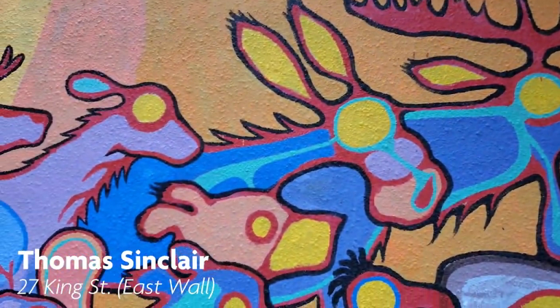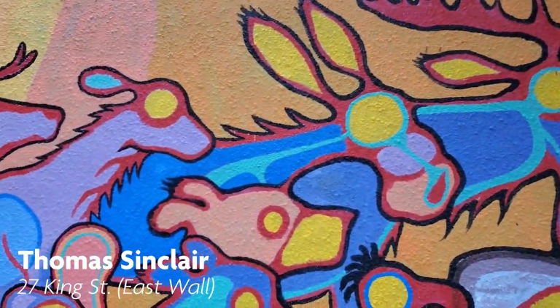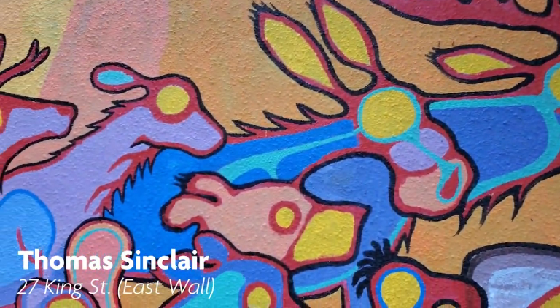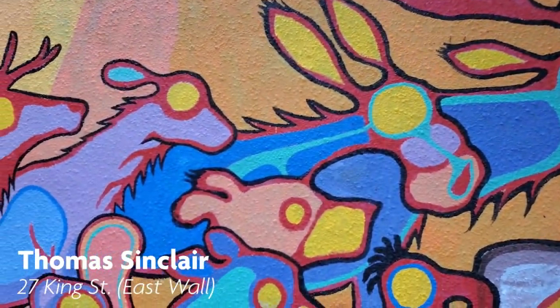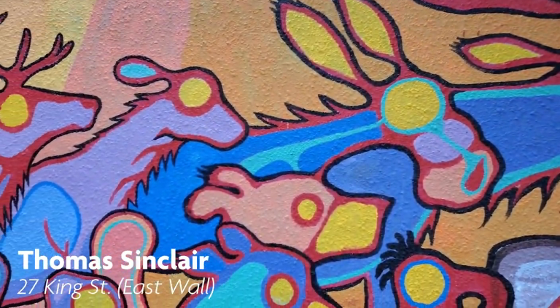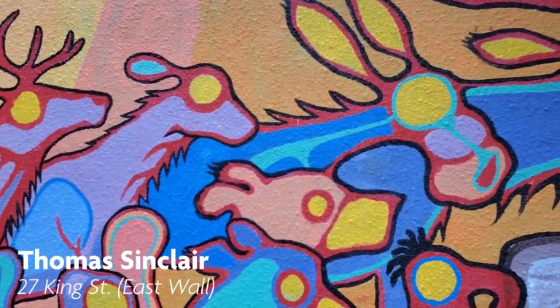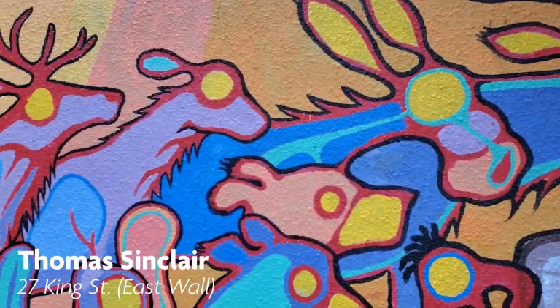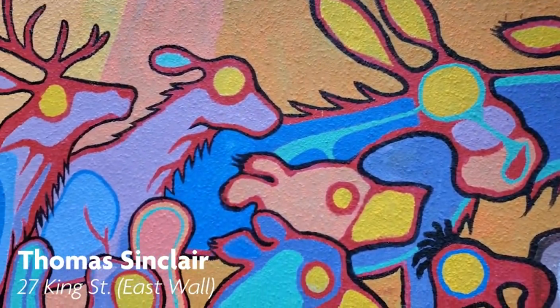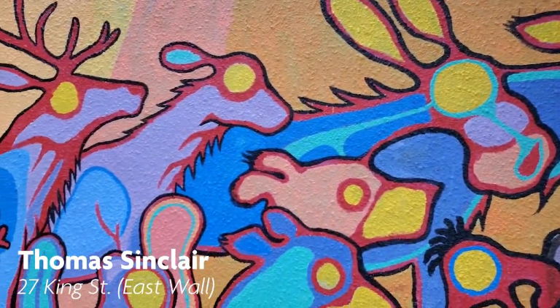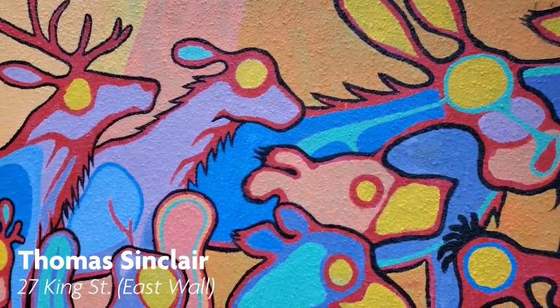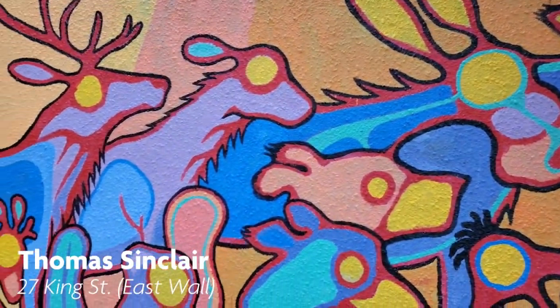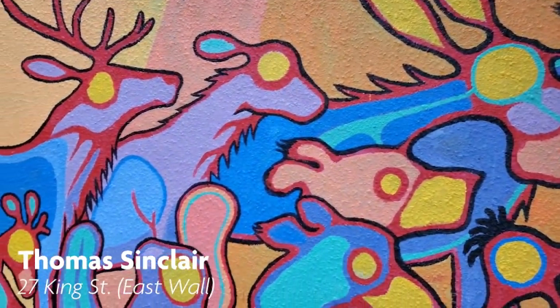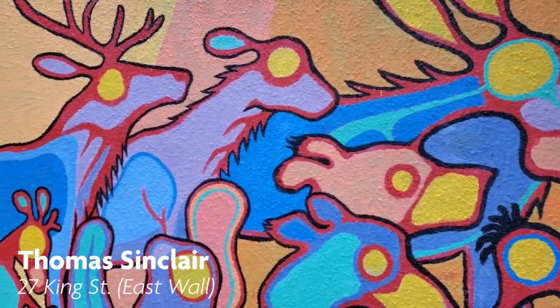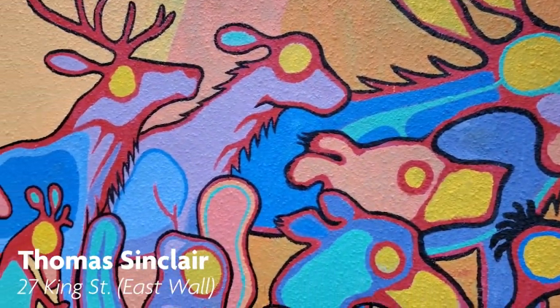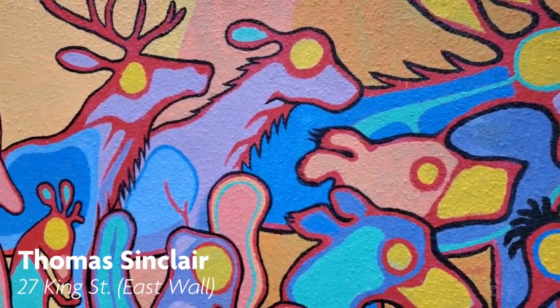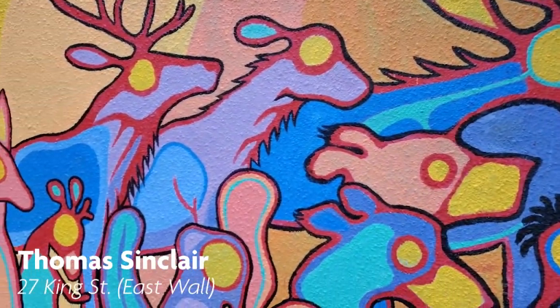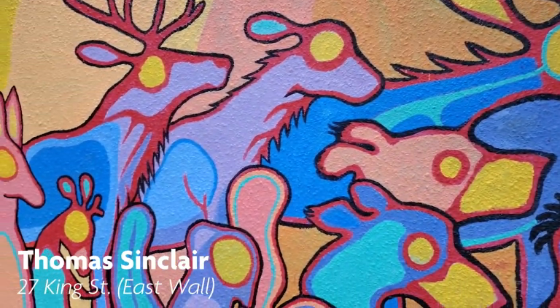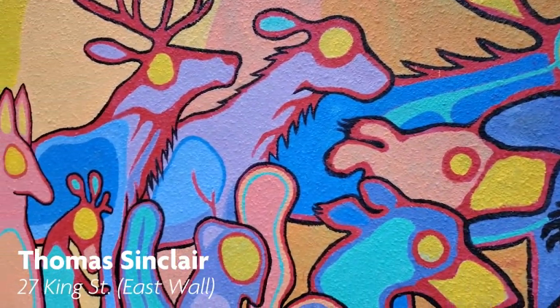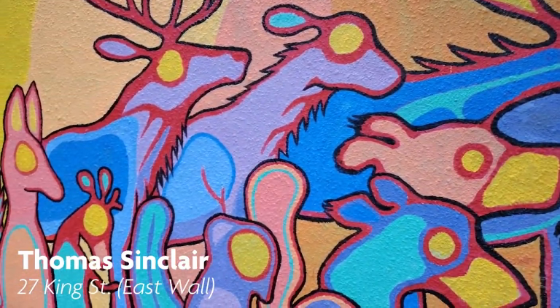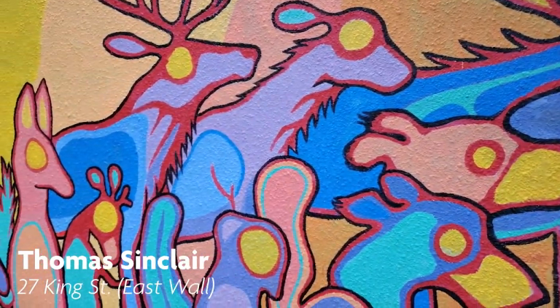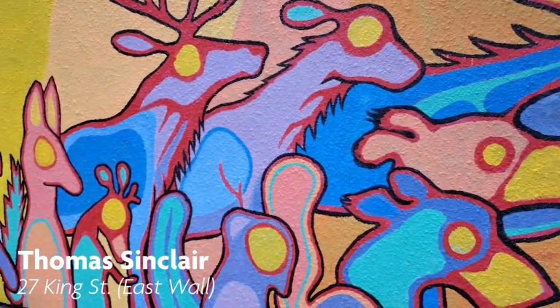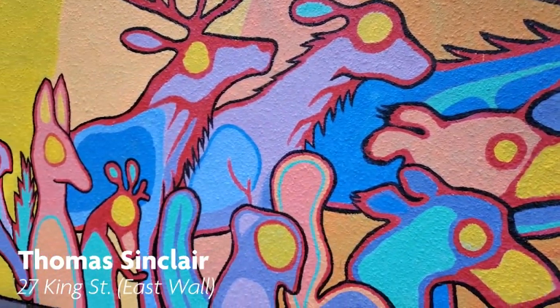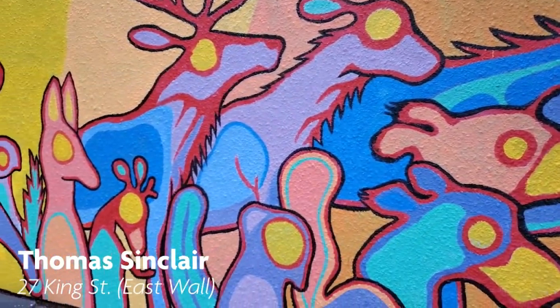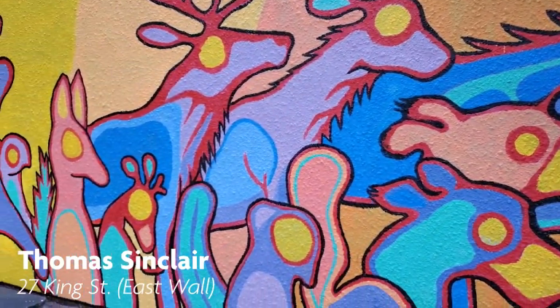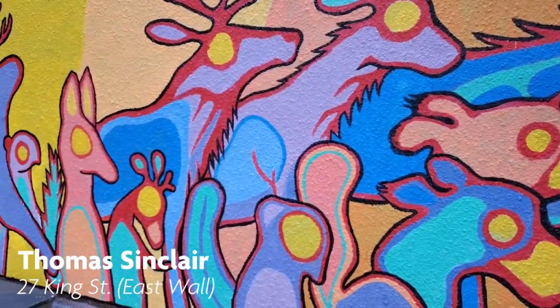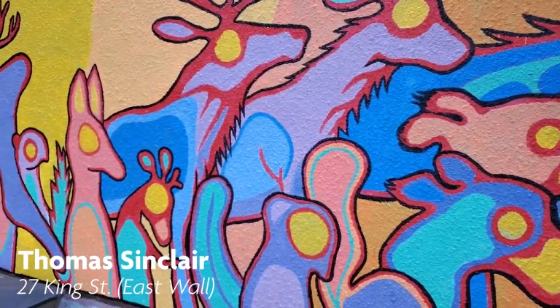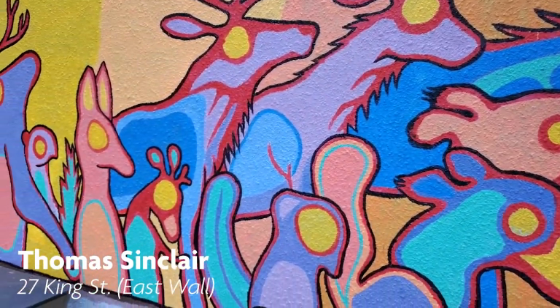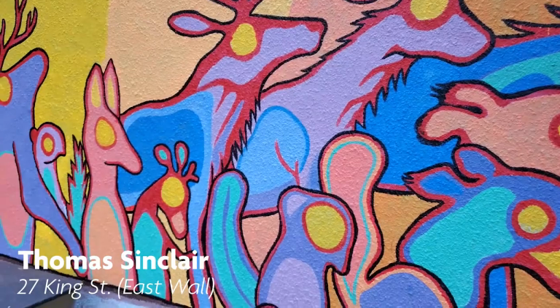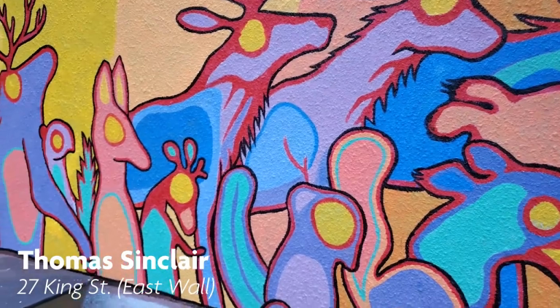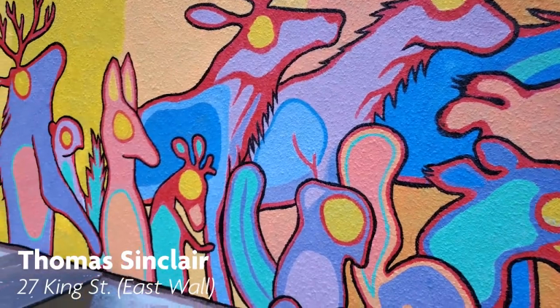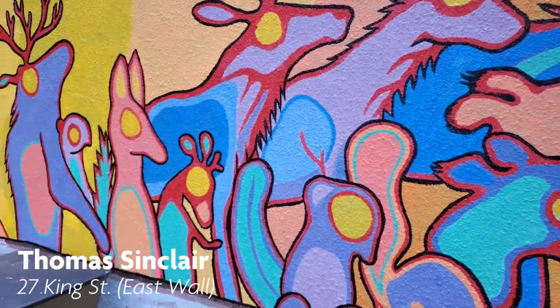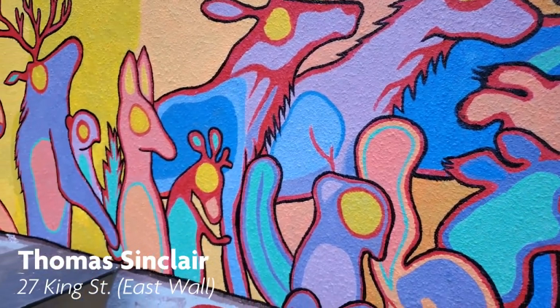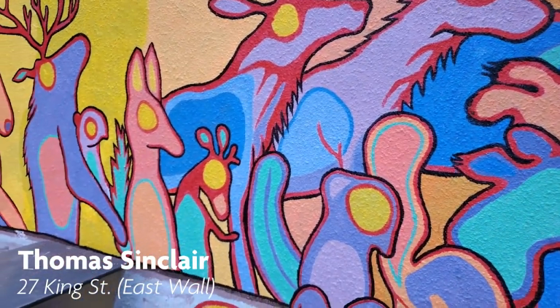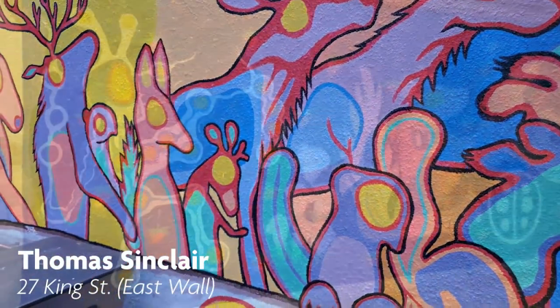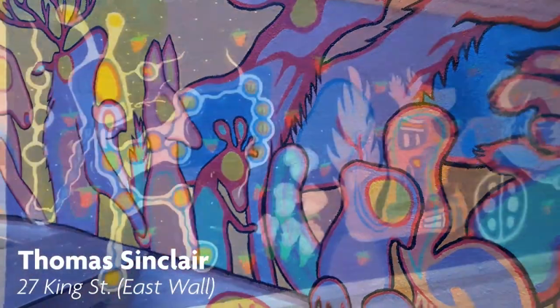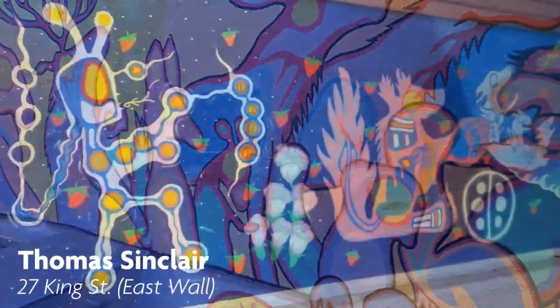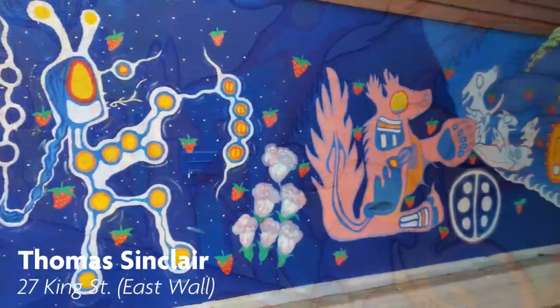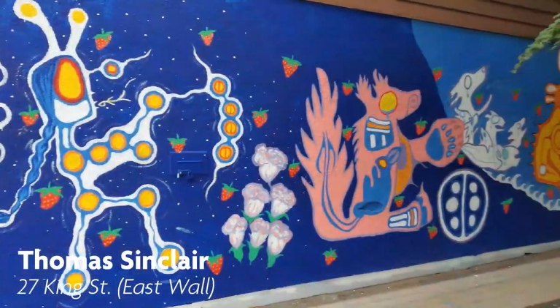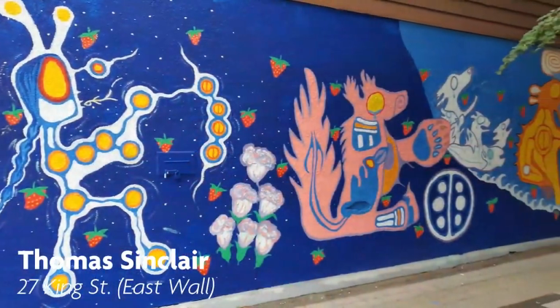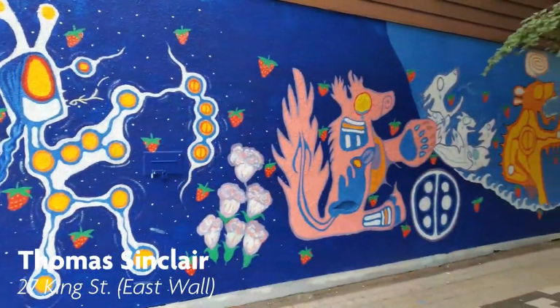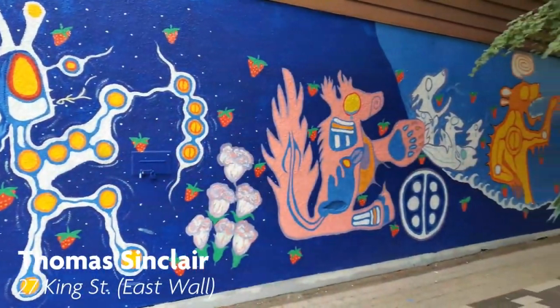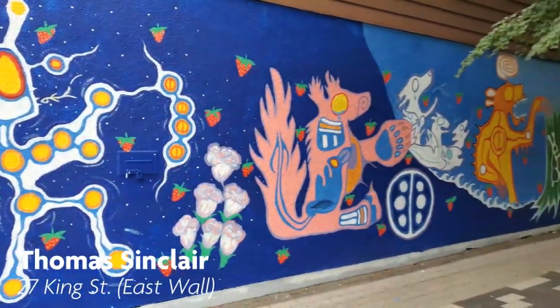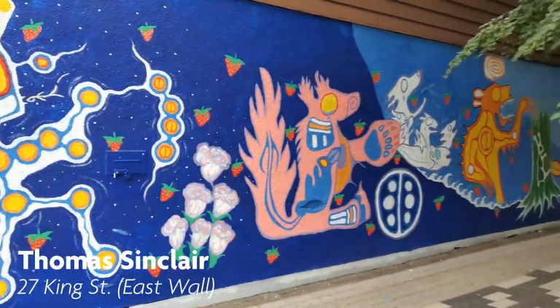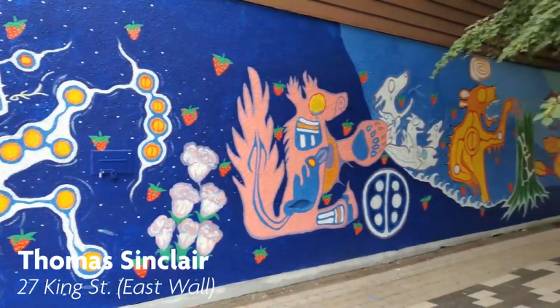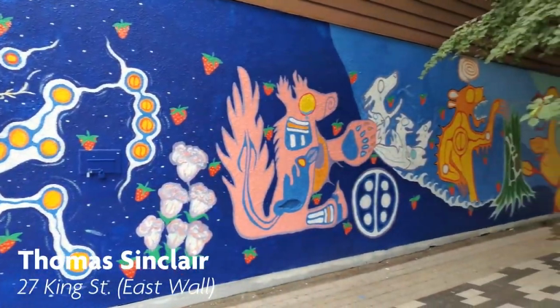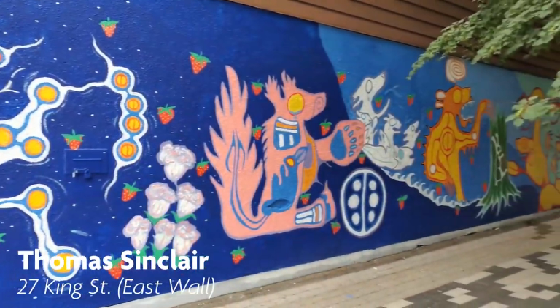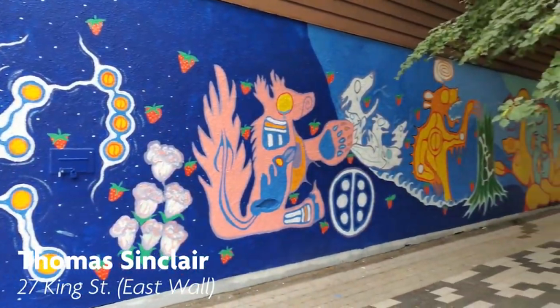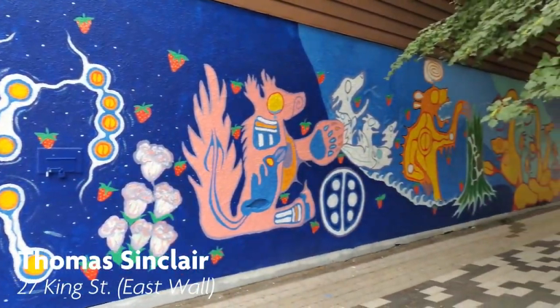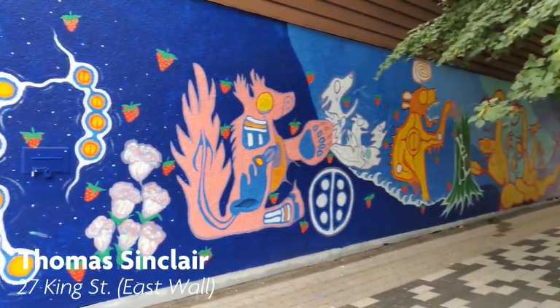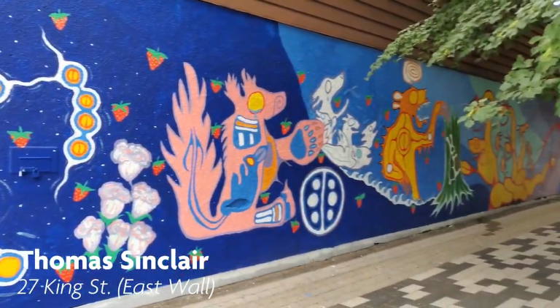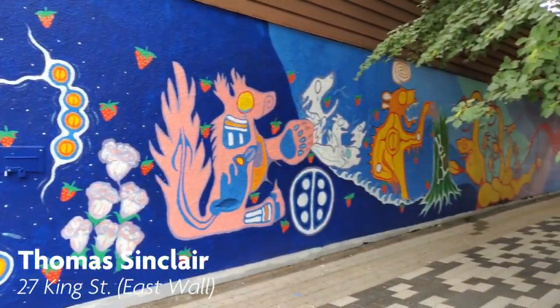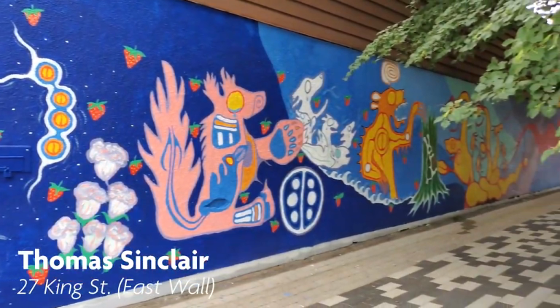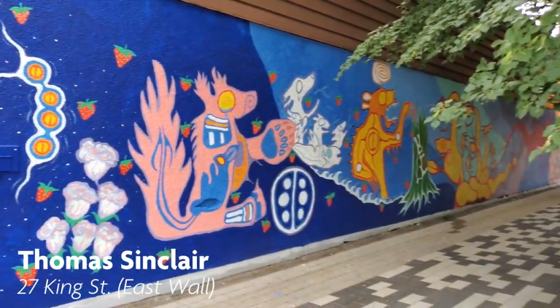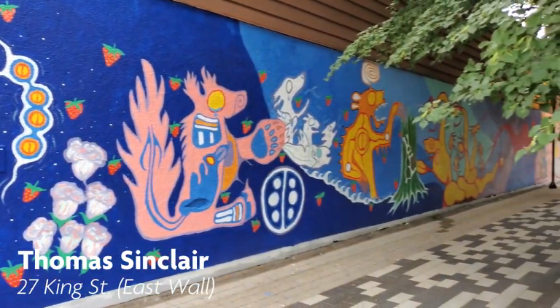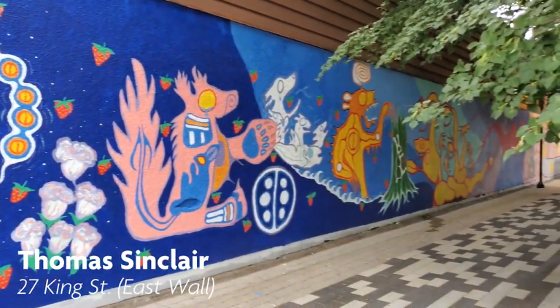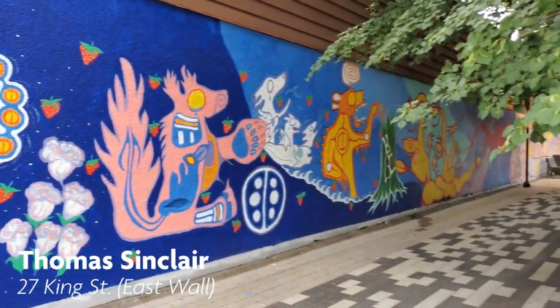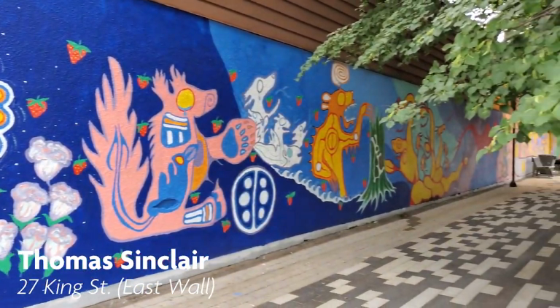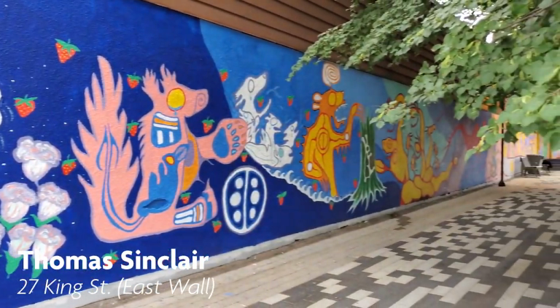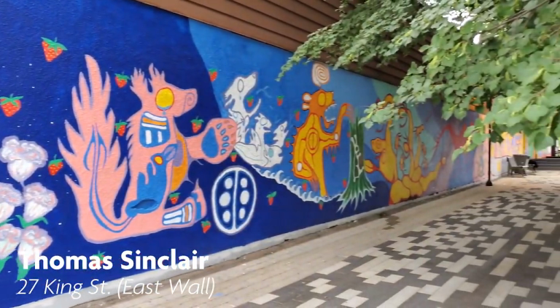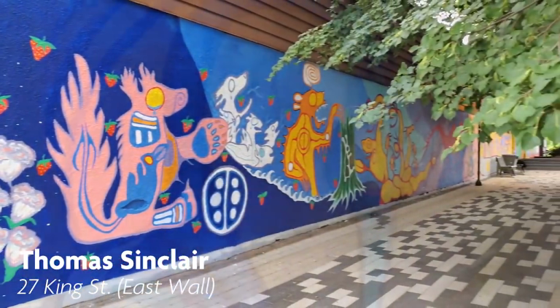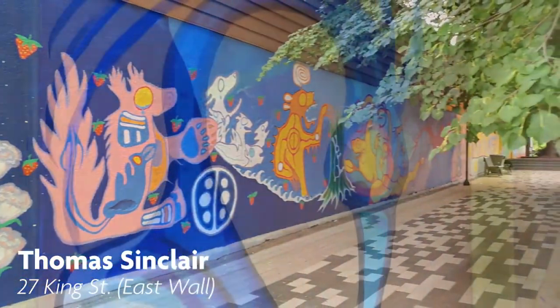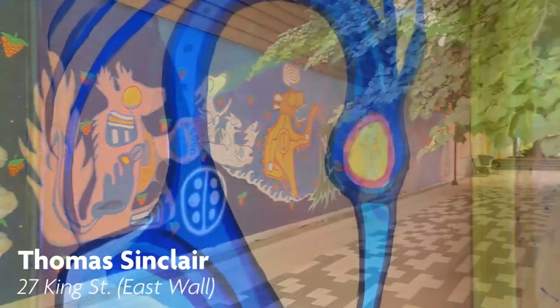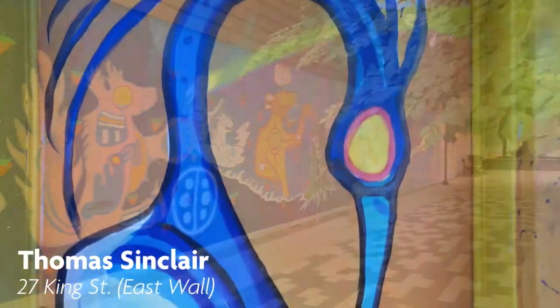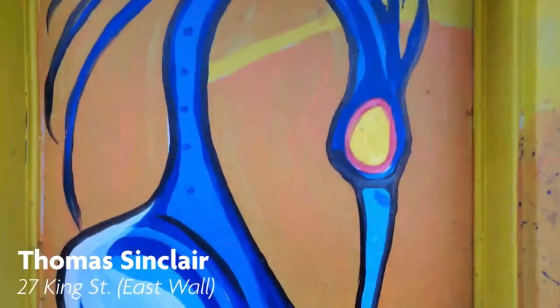In the same alley between Outspoken Brewing and the John Howard Society, you can see another beautiful mural by Thomas Sinclair.